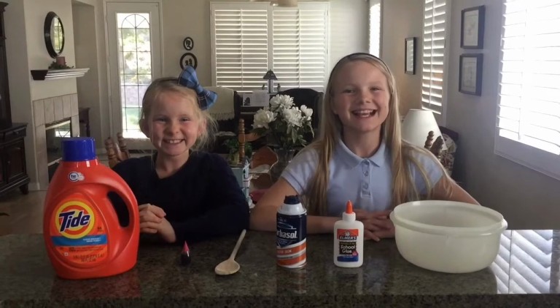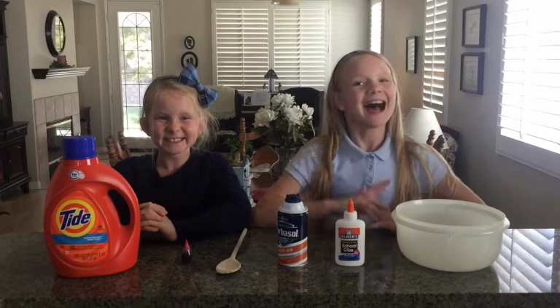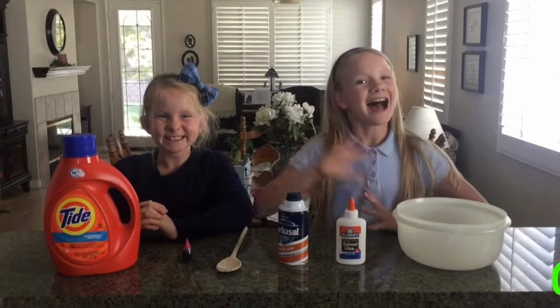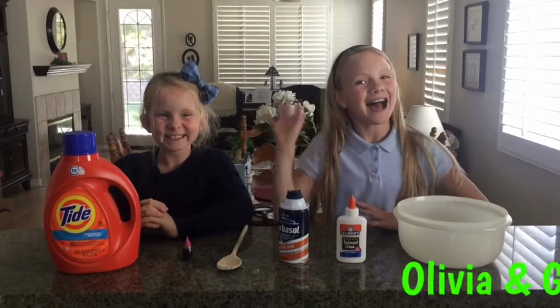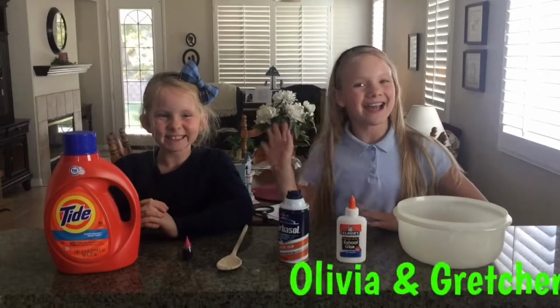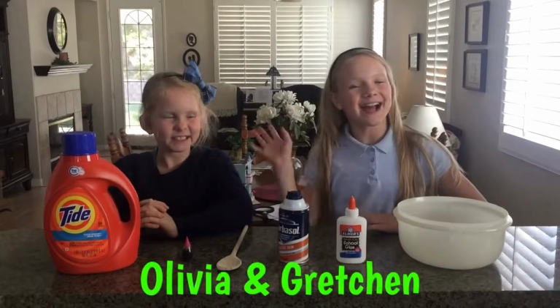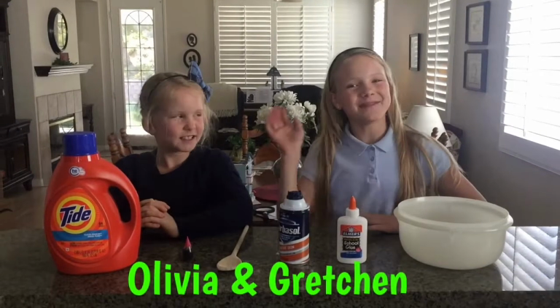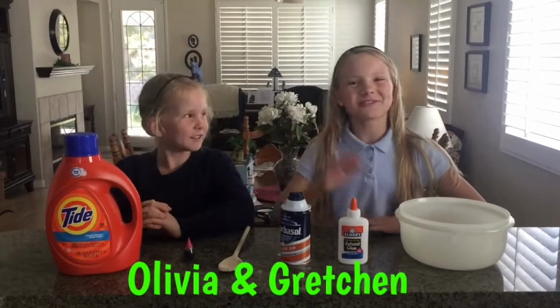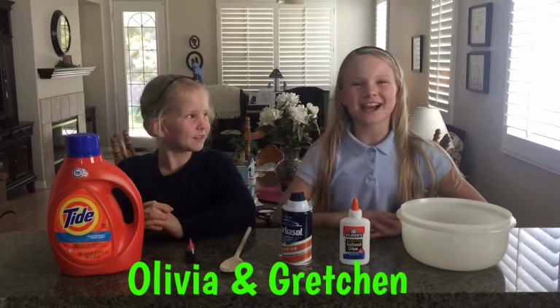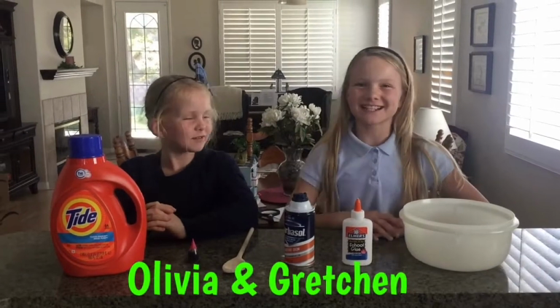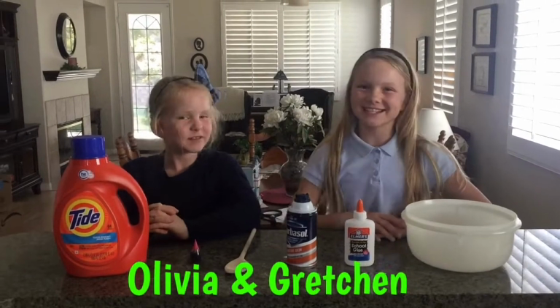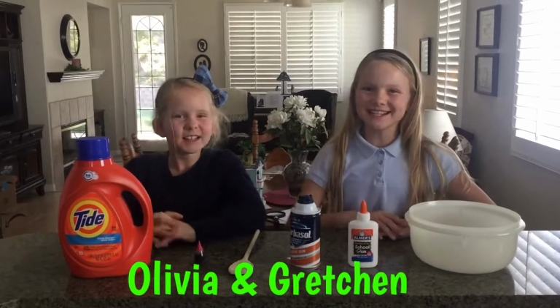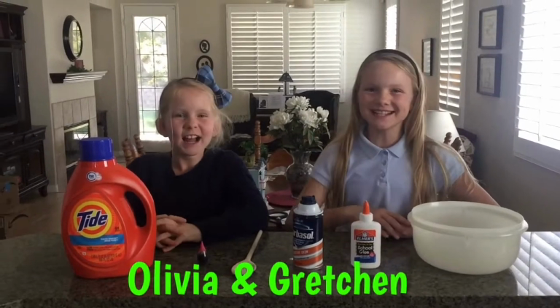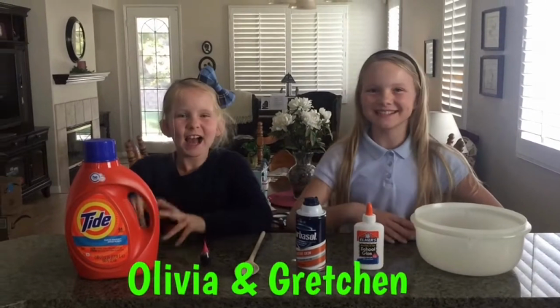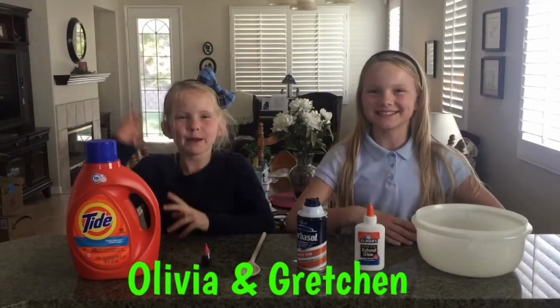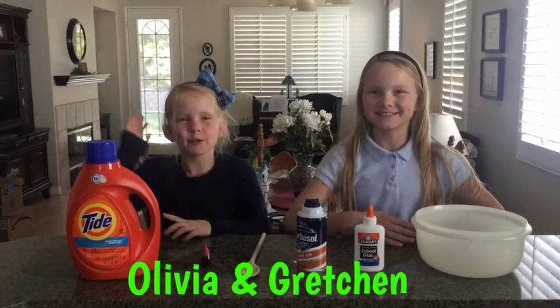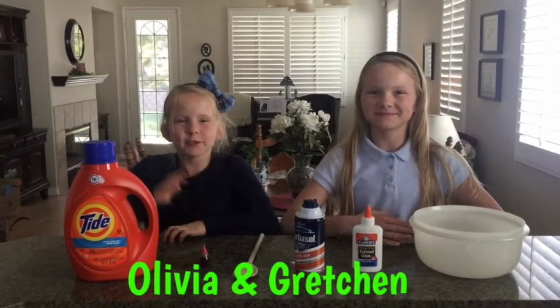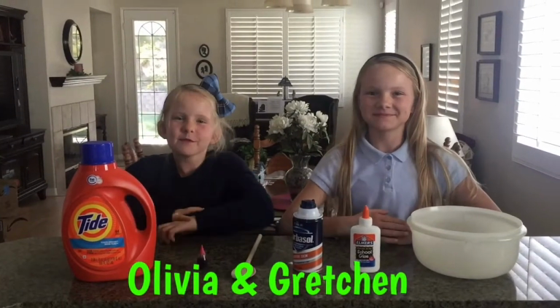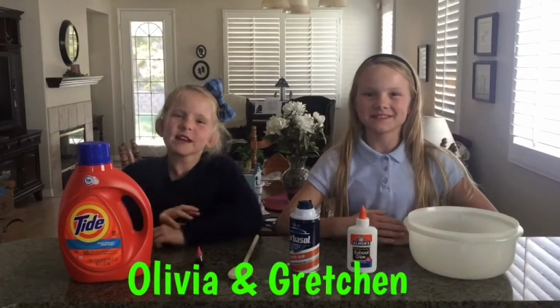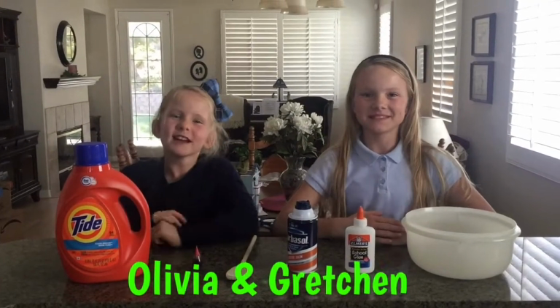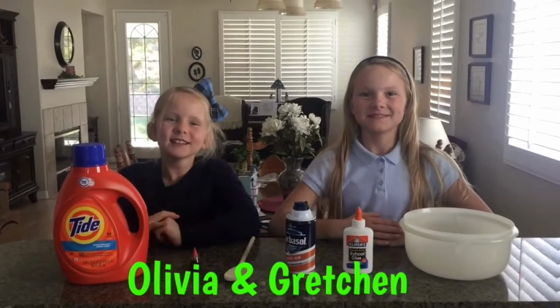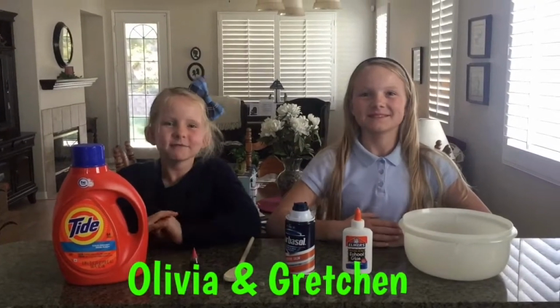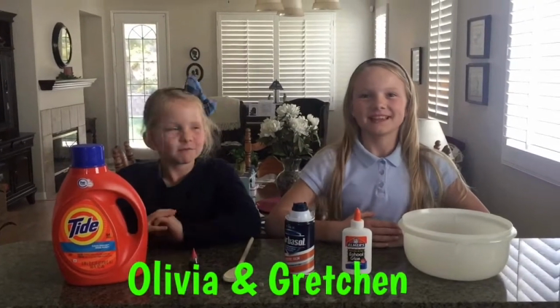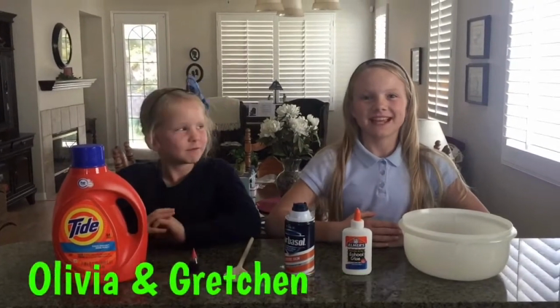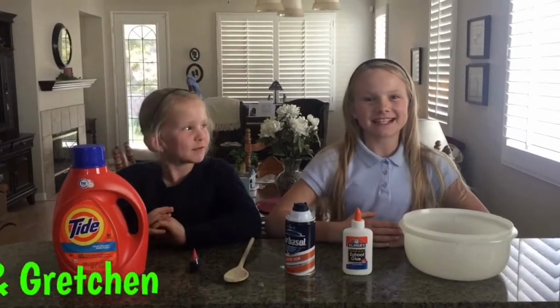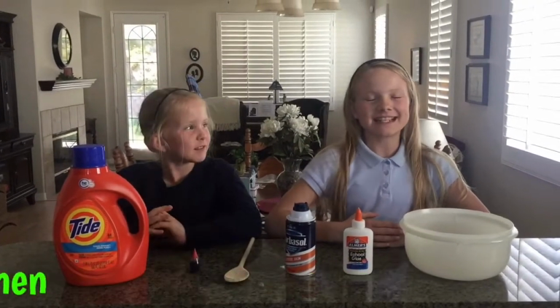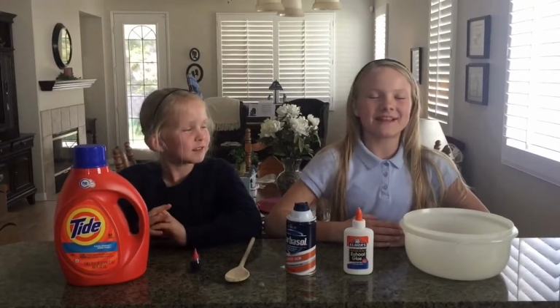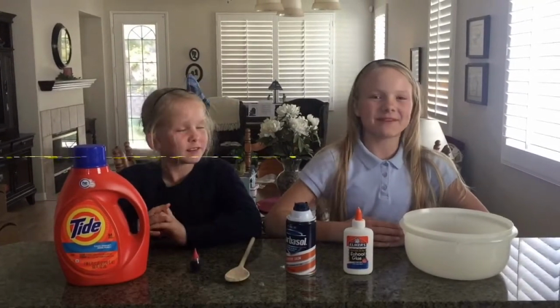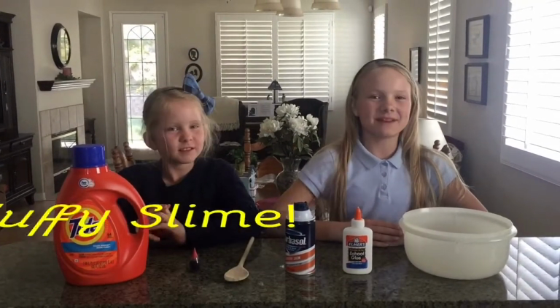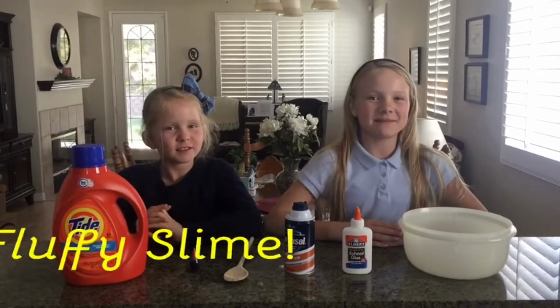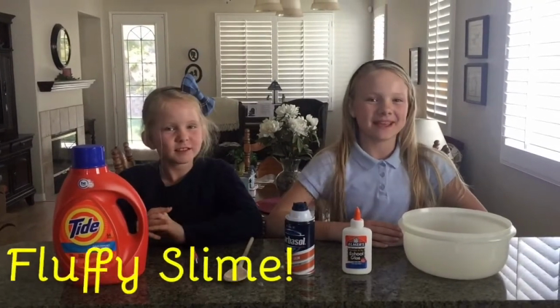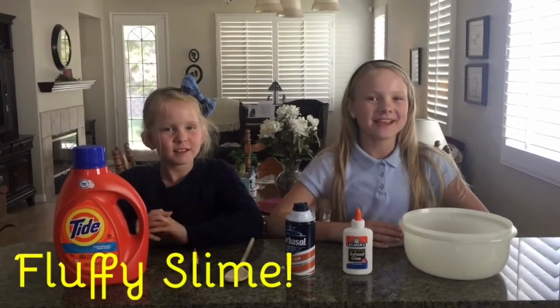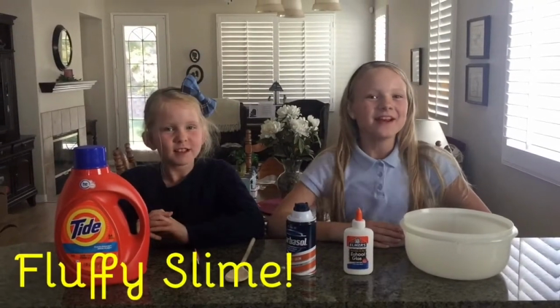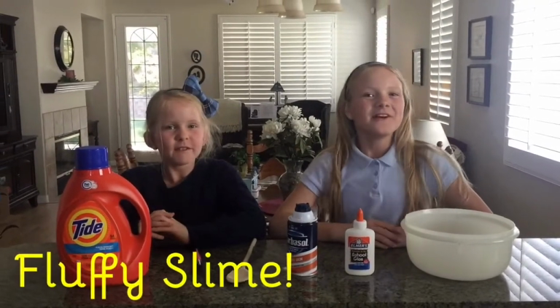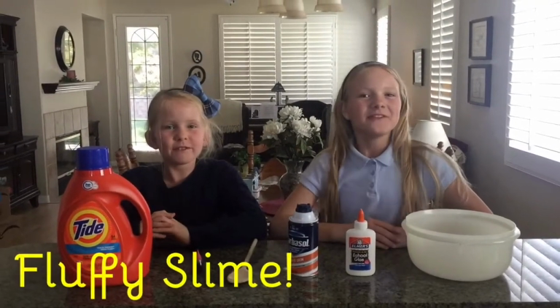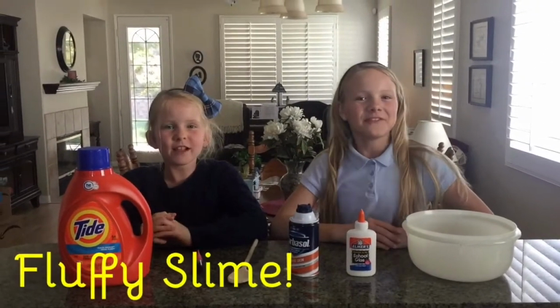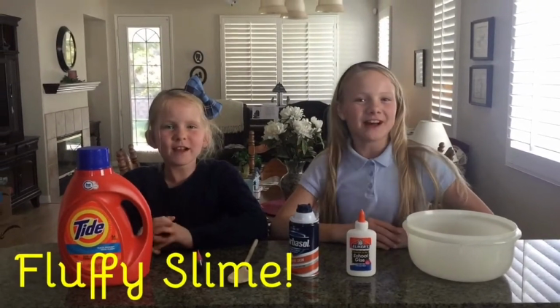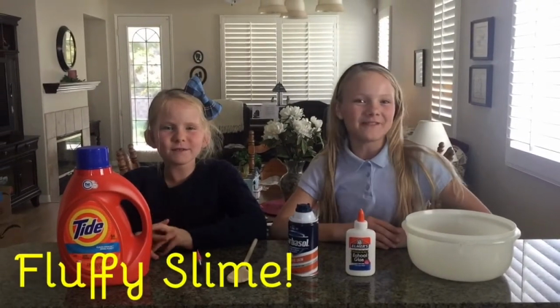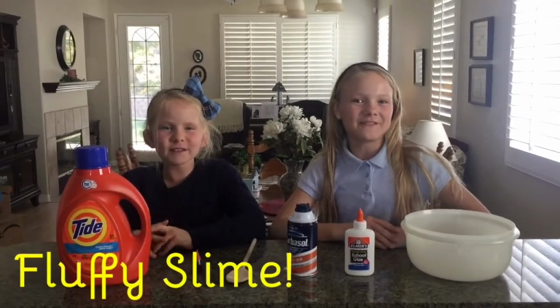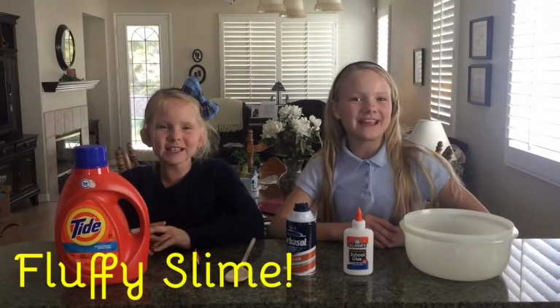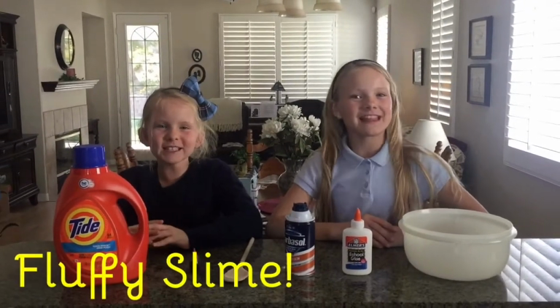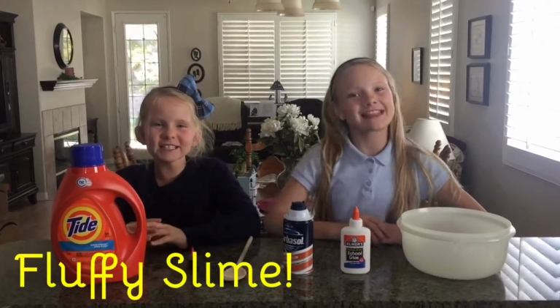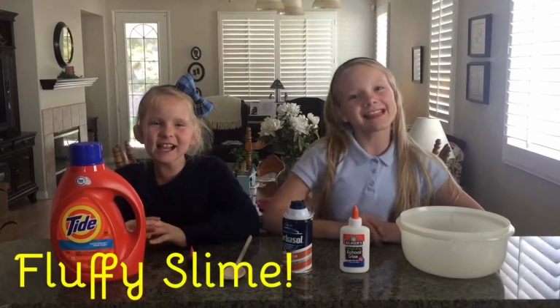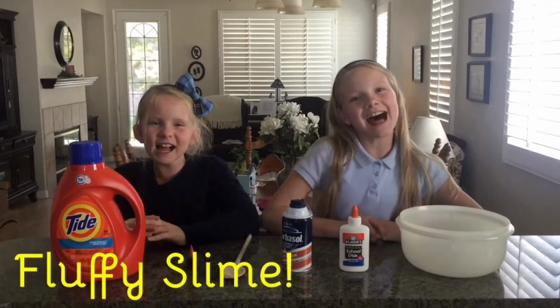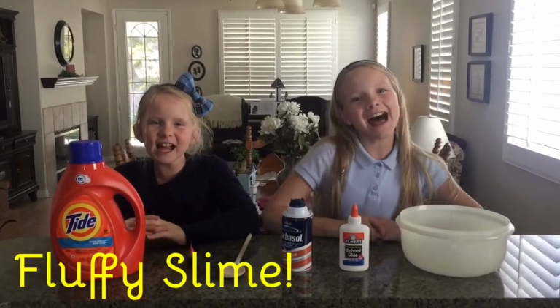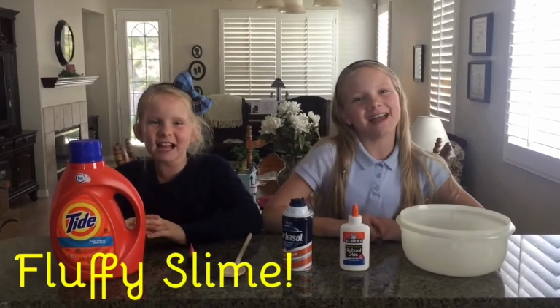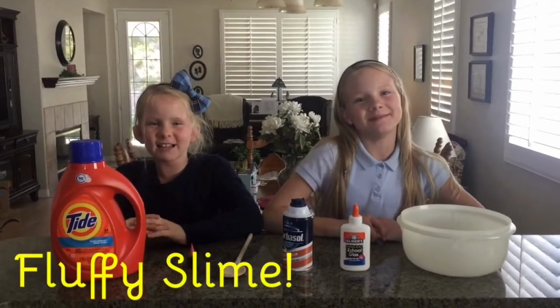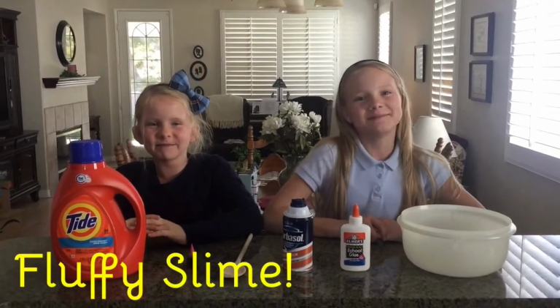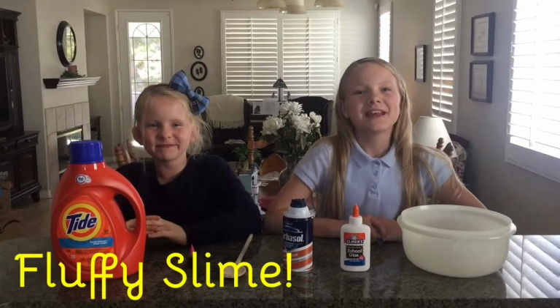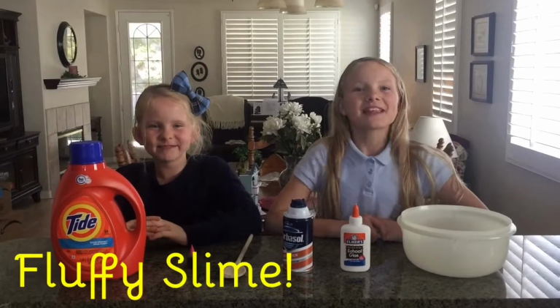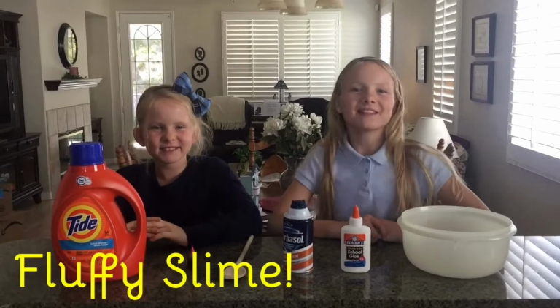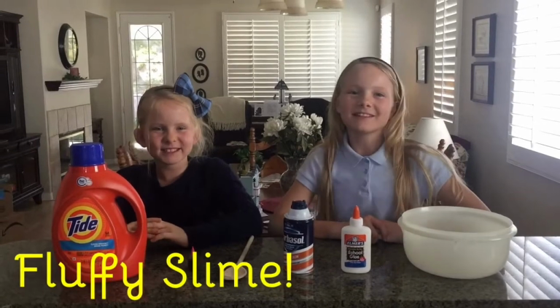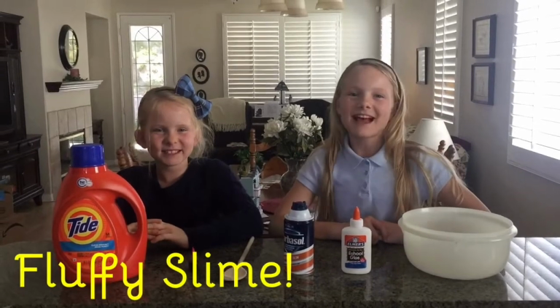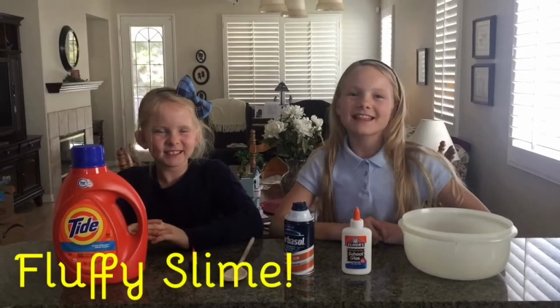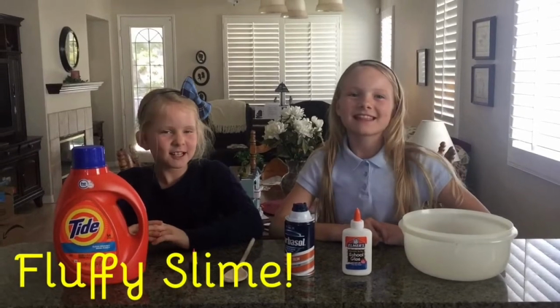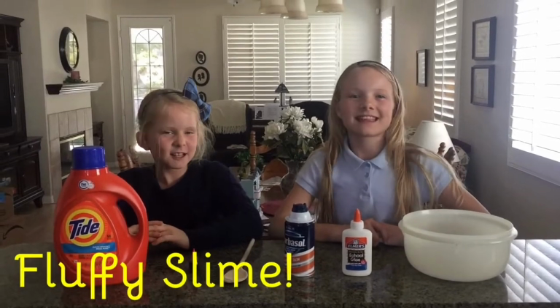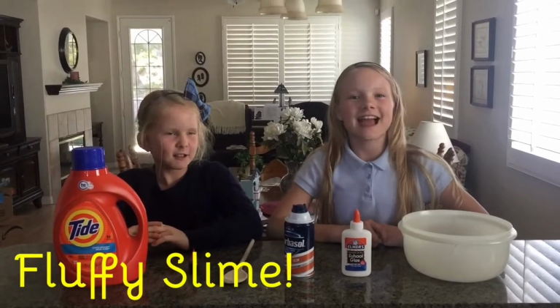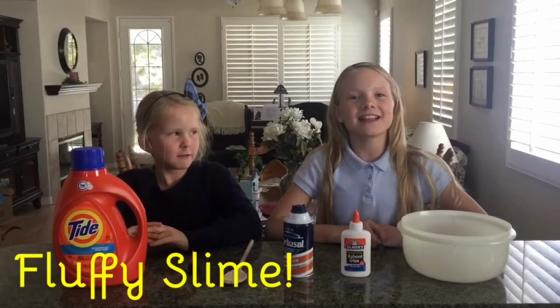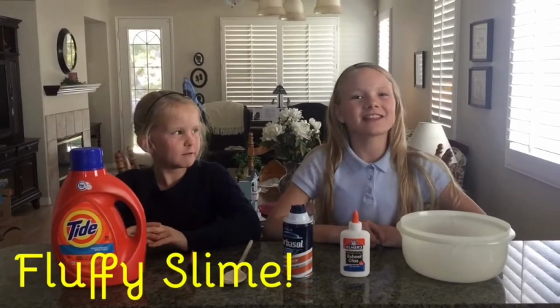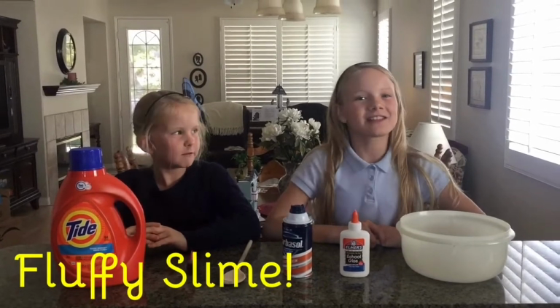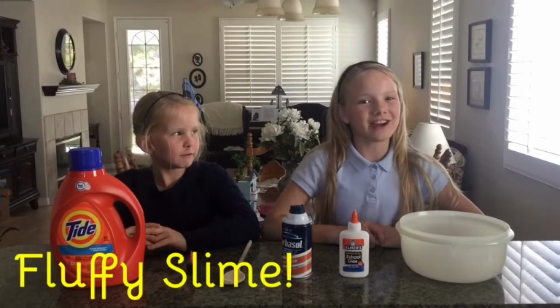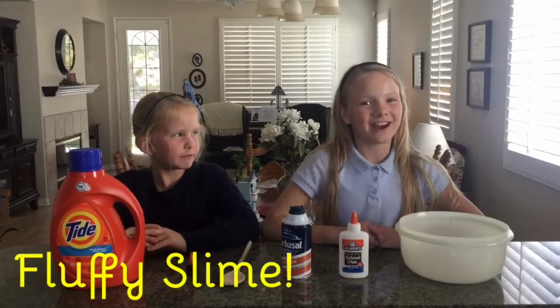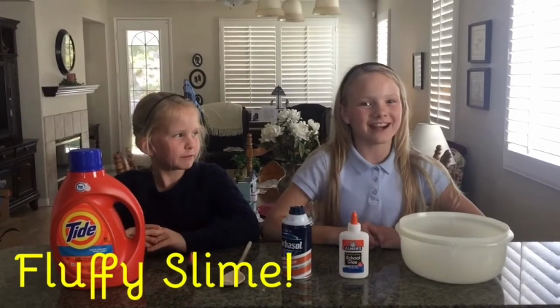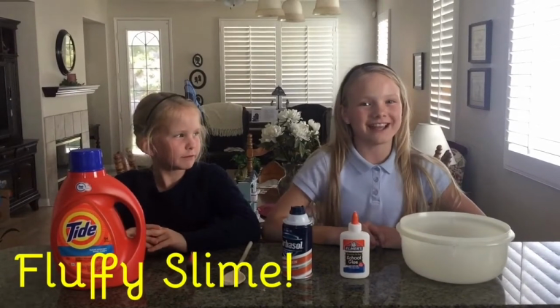Hi, I'm Gretchen. Hi, I'm Olivia. And today we're going to make fluffy slime. So let's get started.